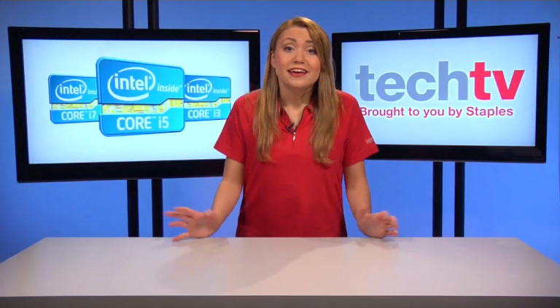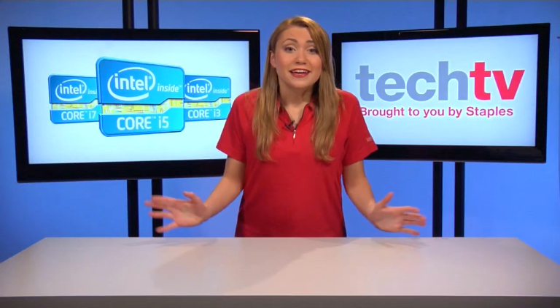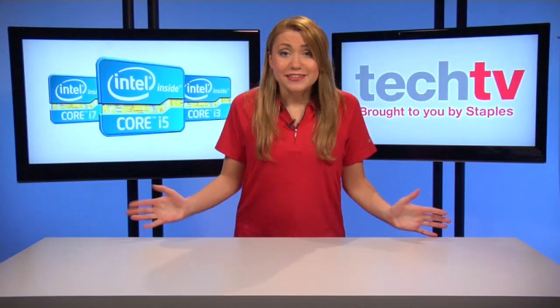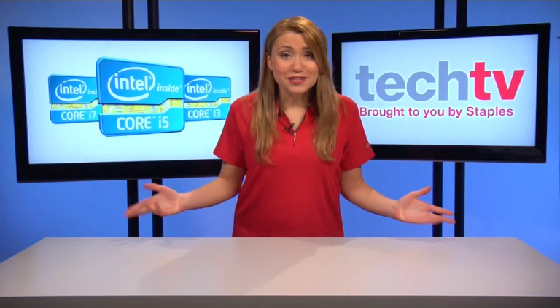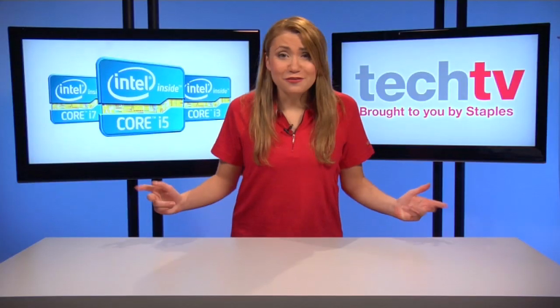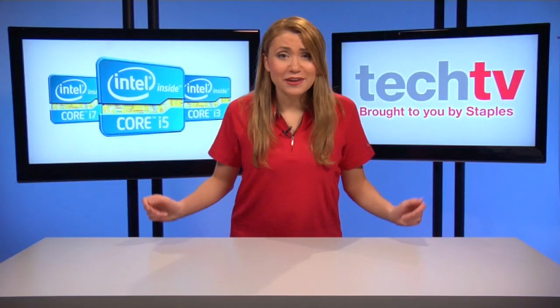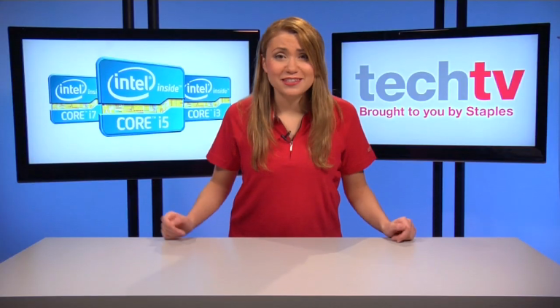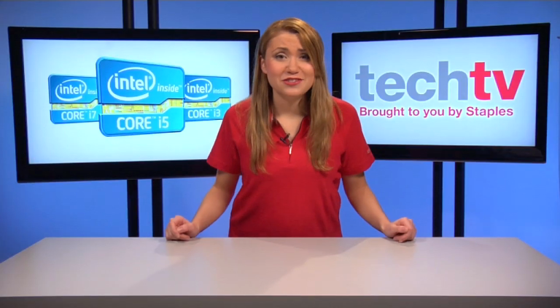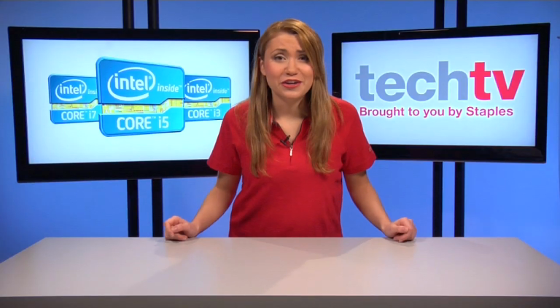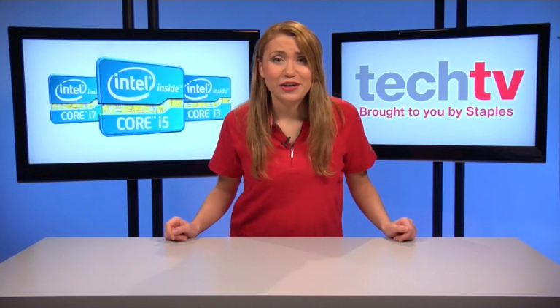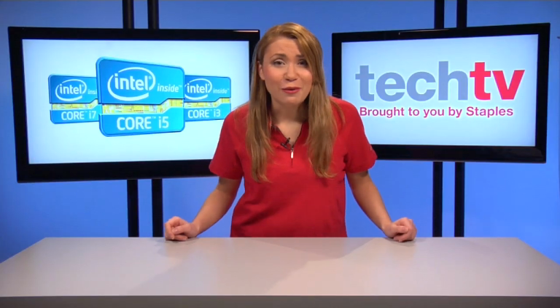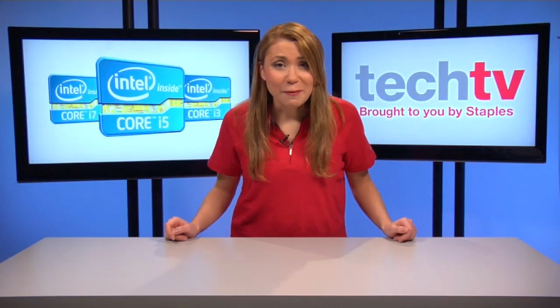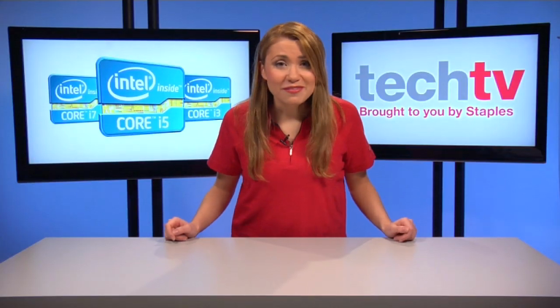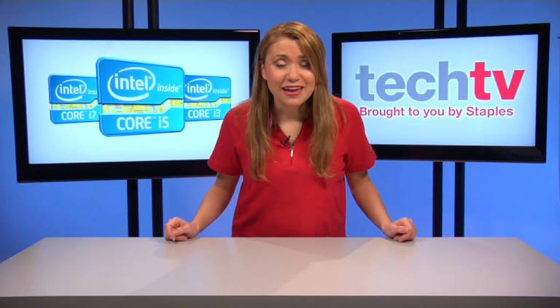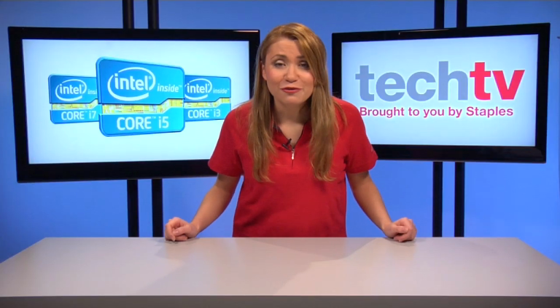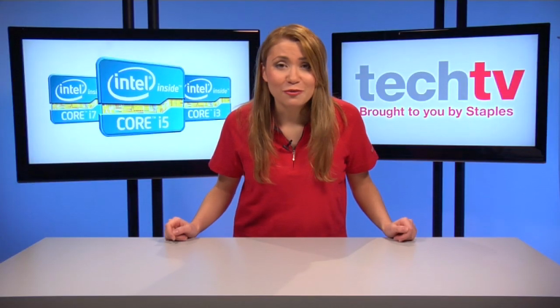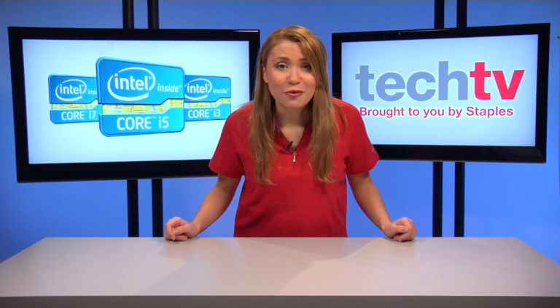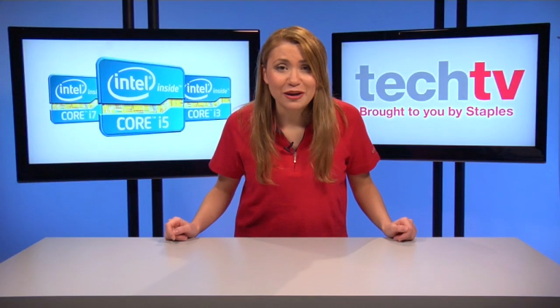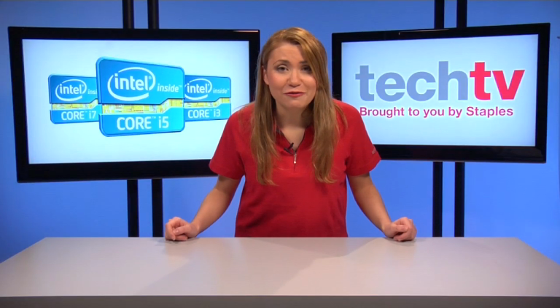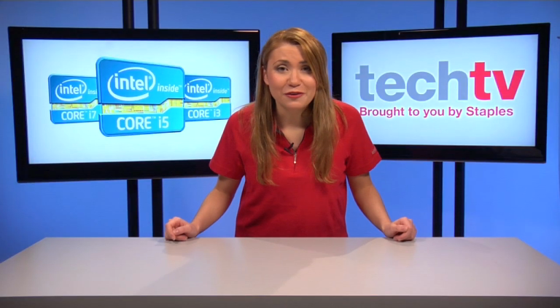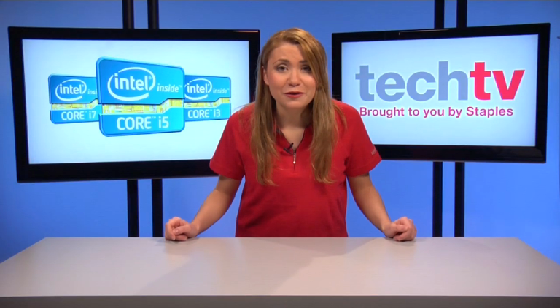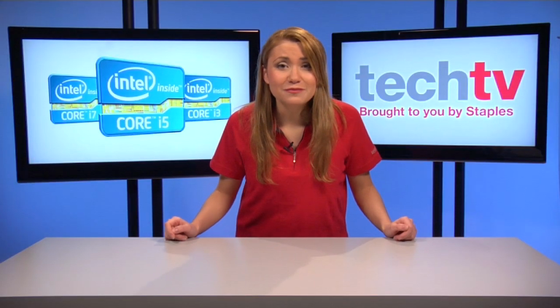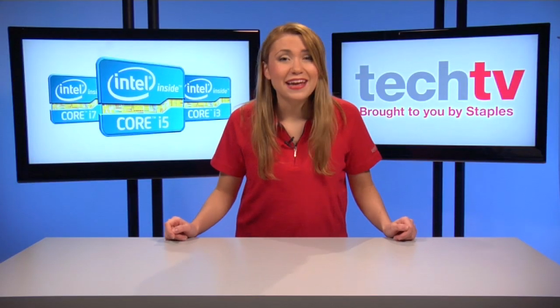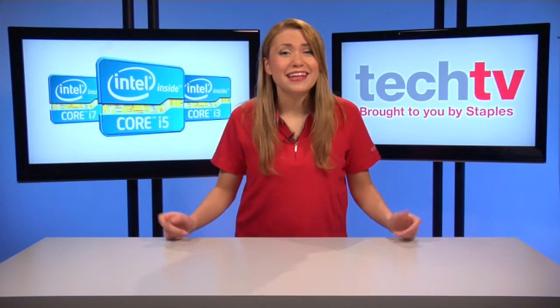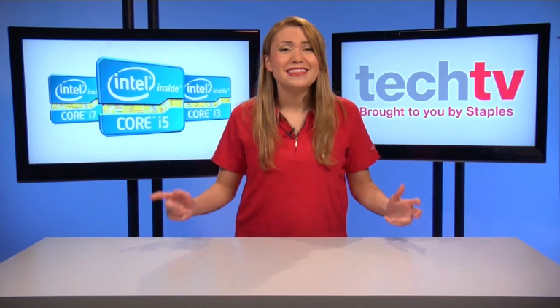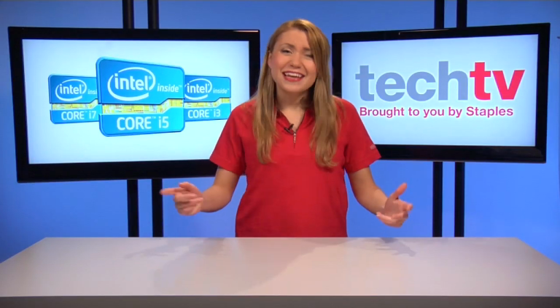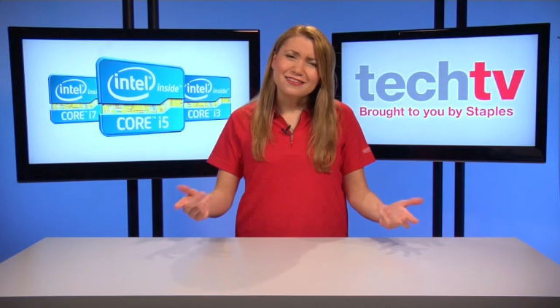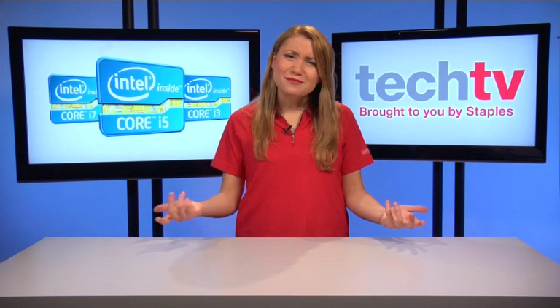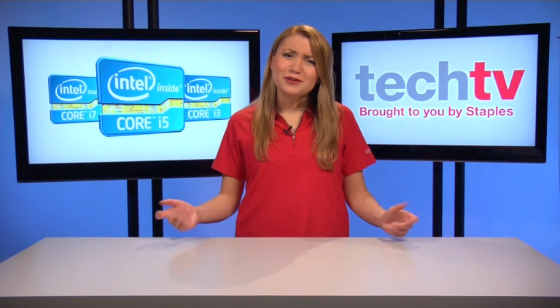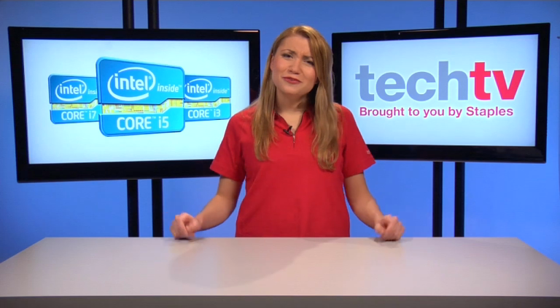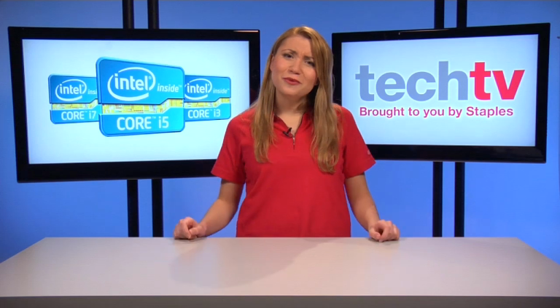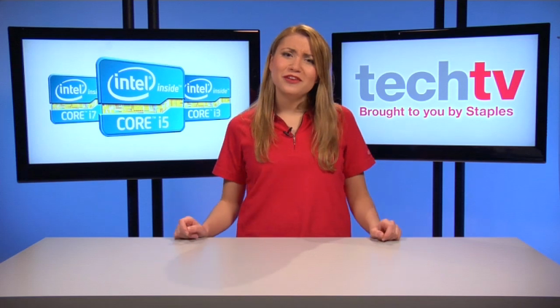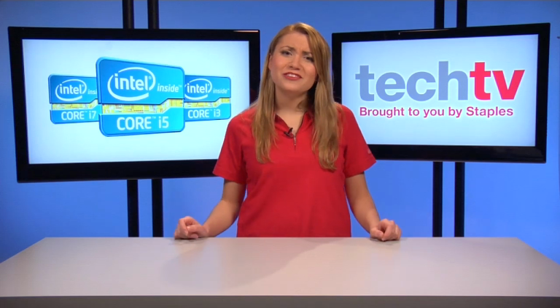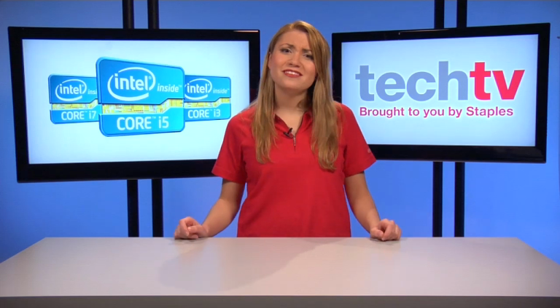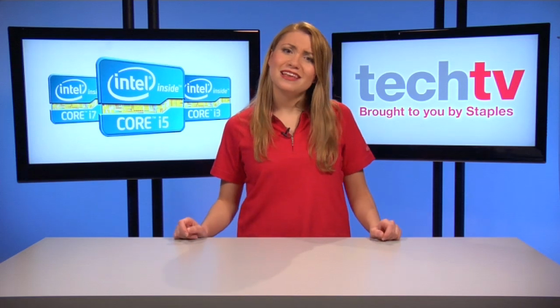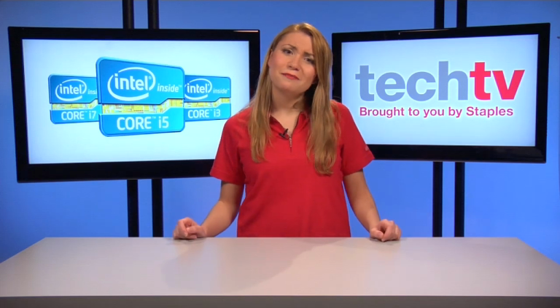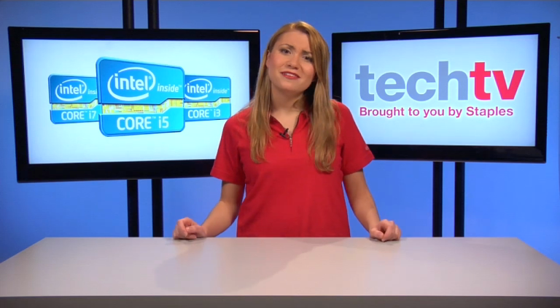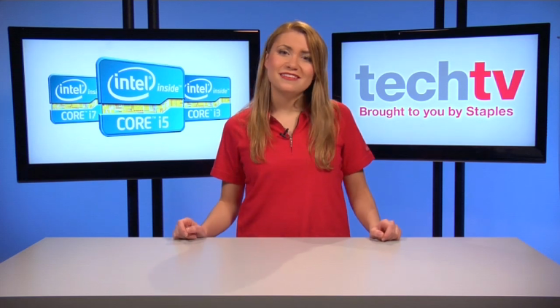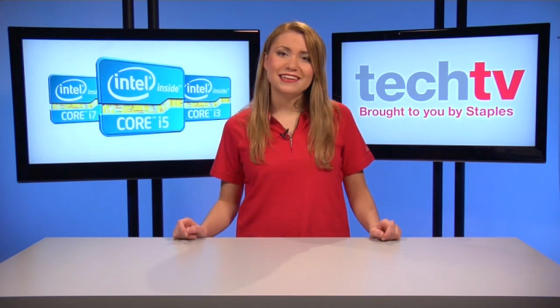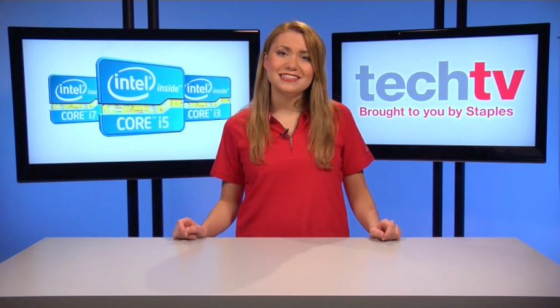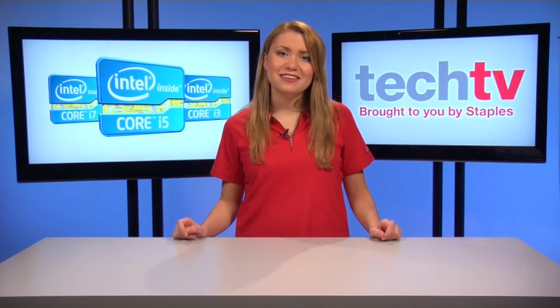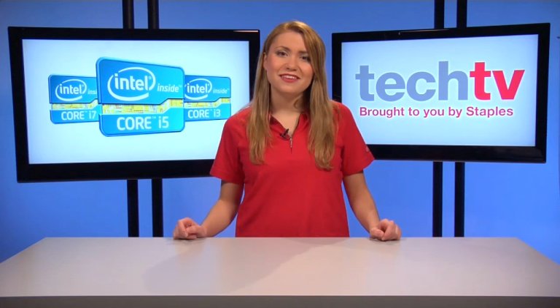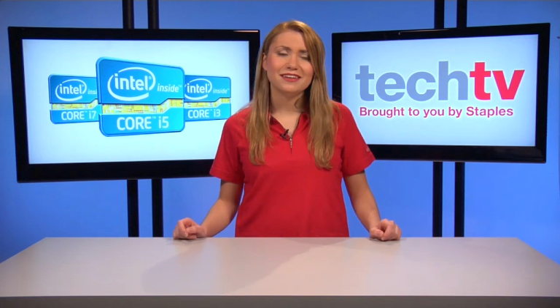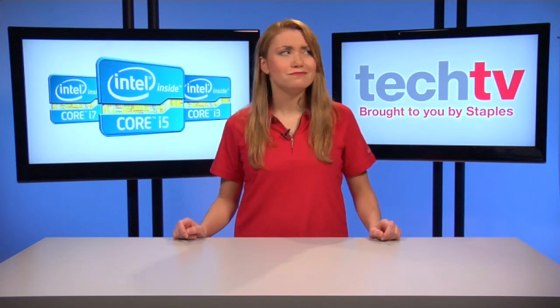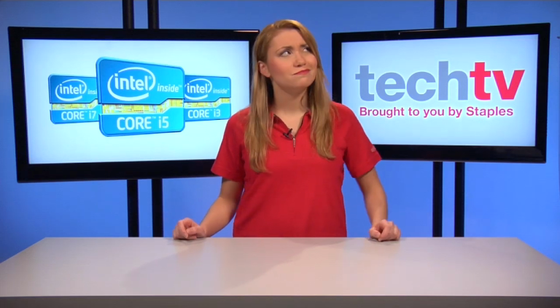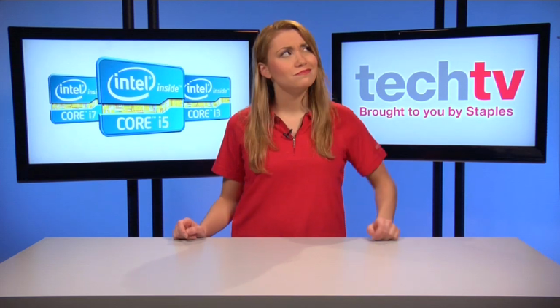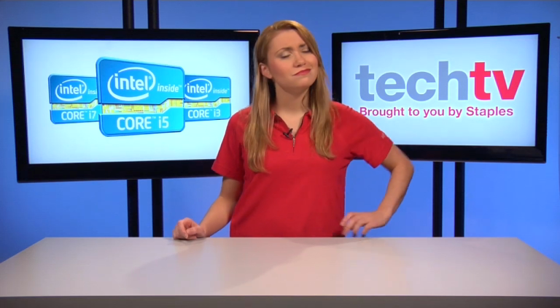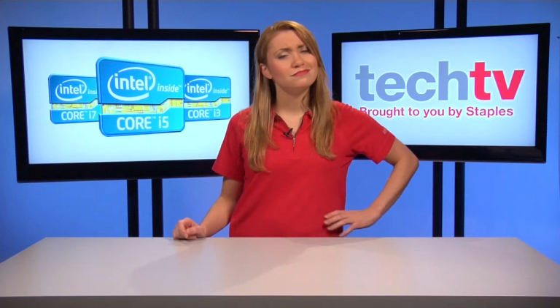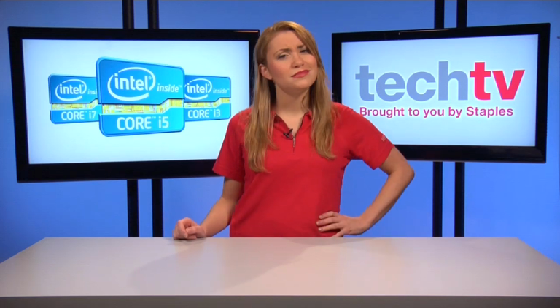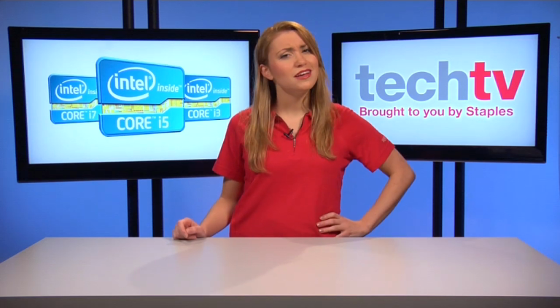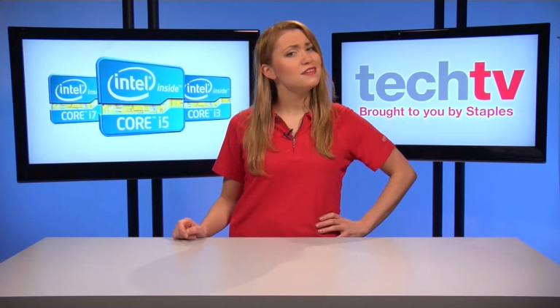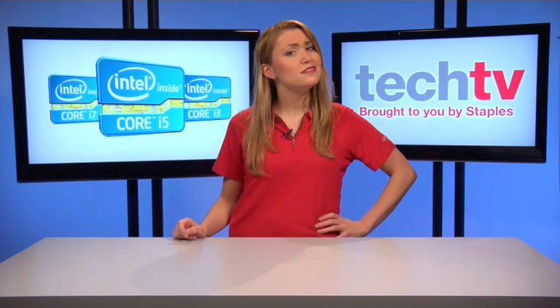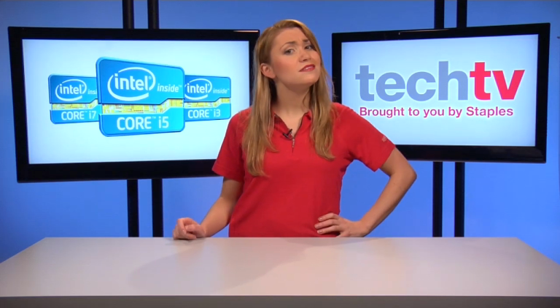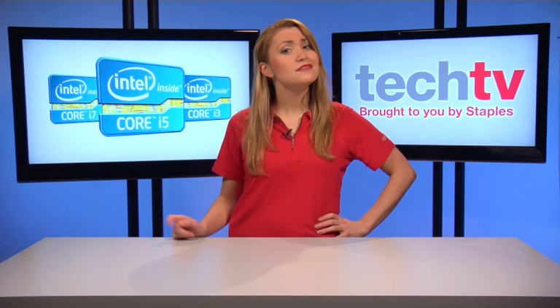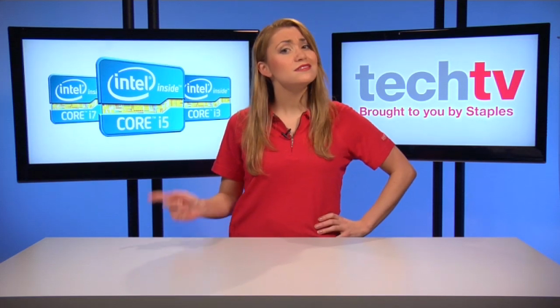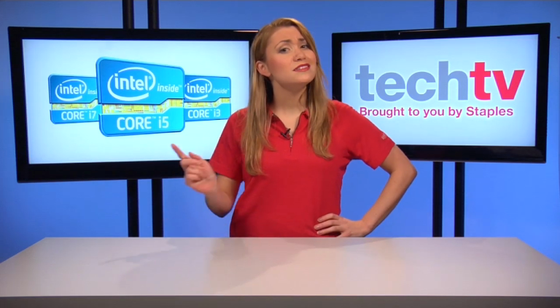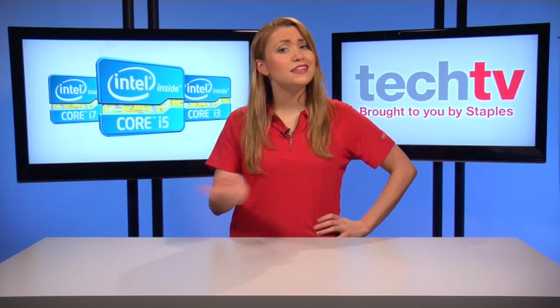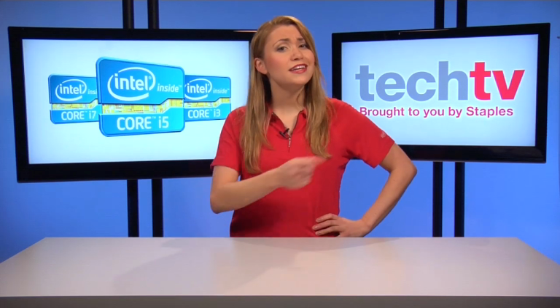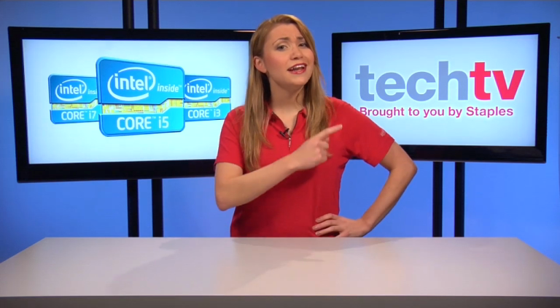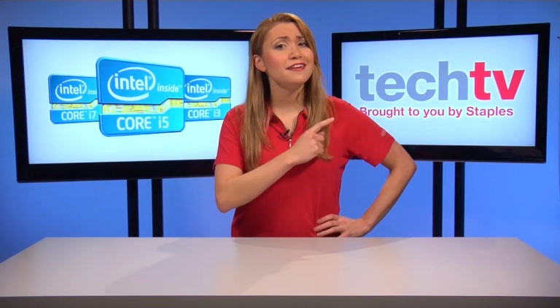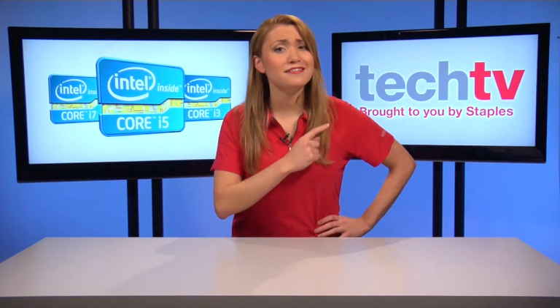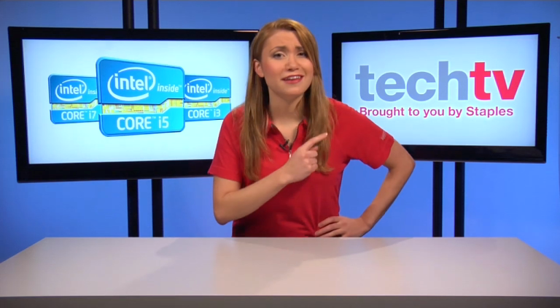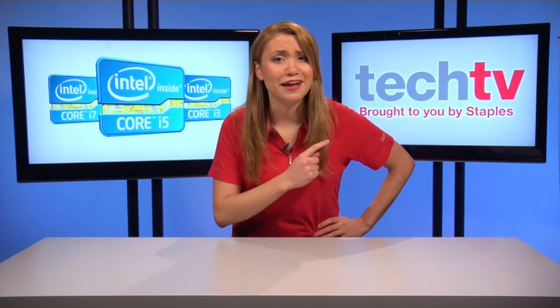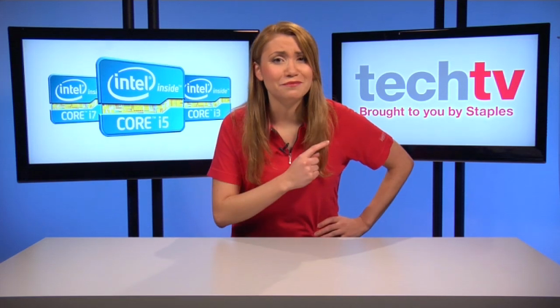Don't forget to check out our website for more info, and thanks so much for watching Staples Tech TV. I'll see you next time.